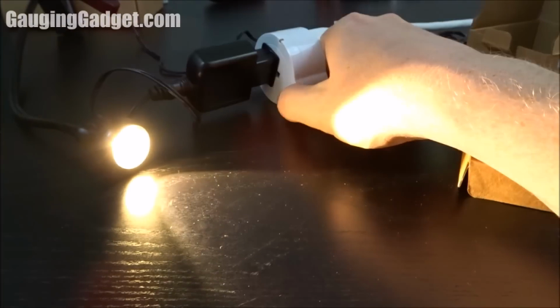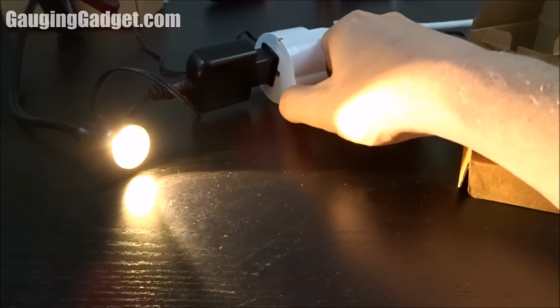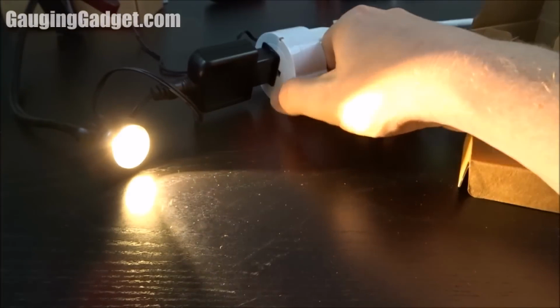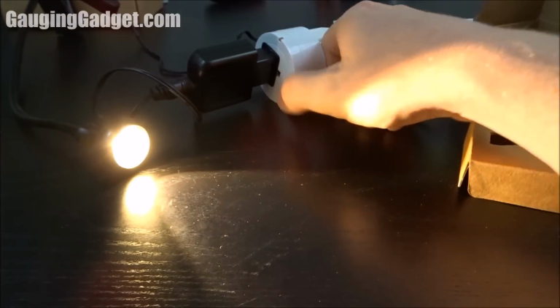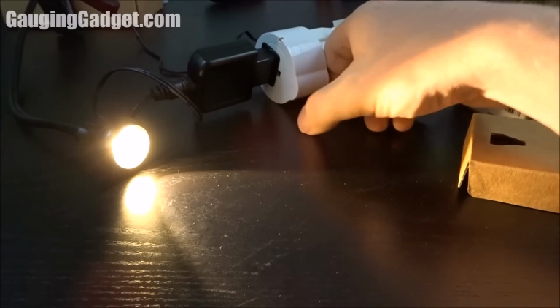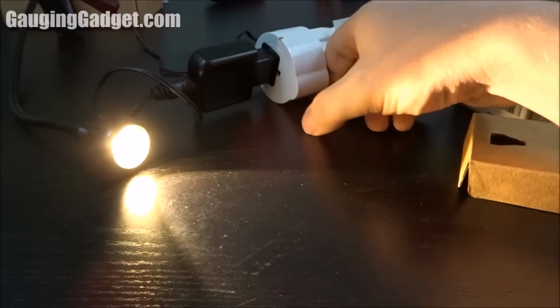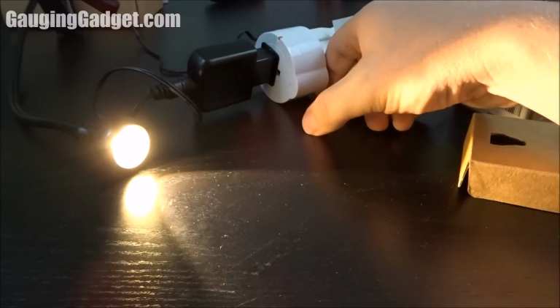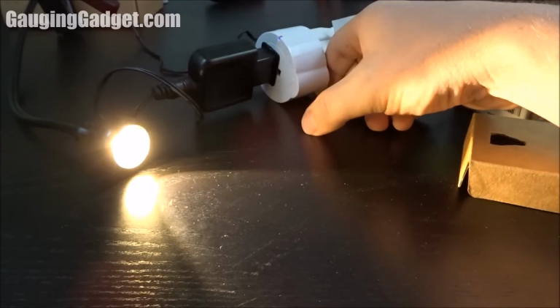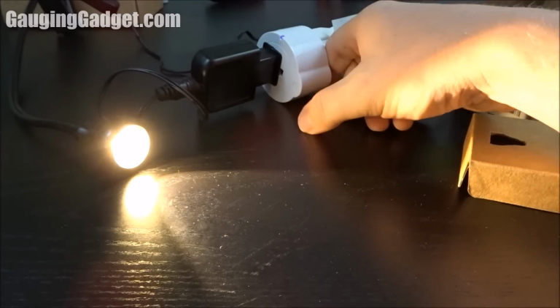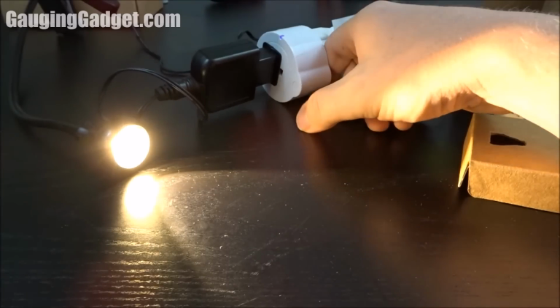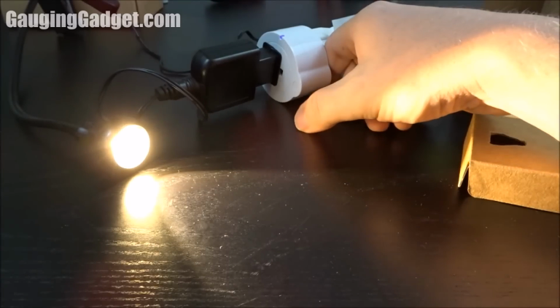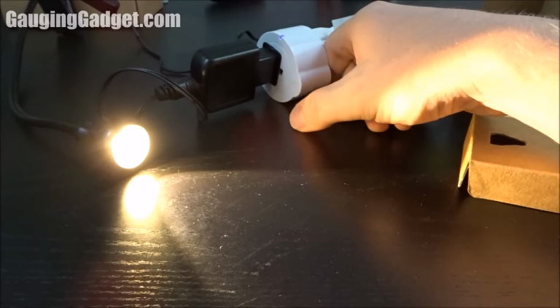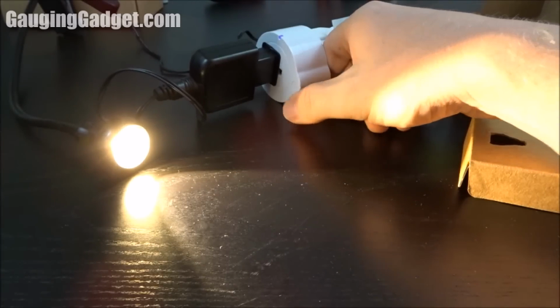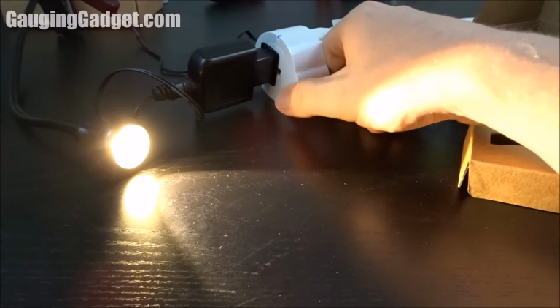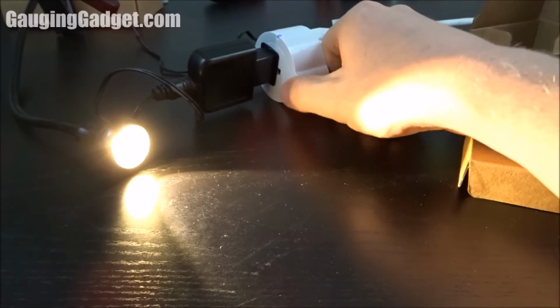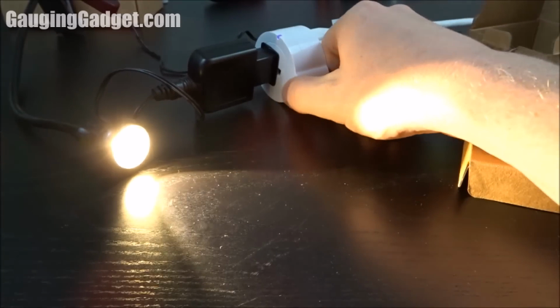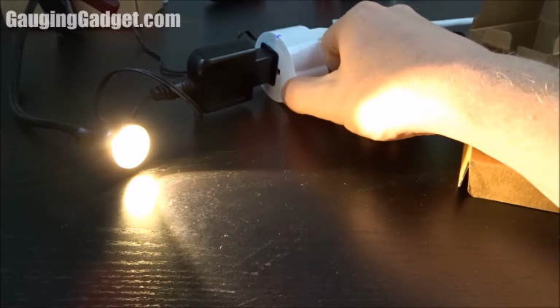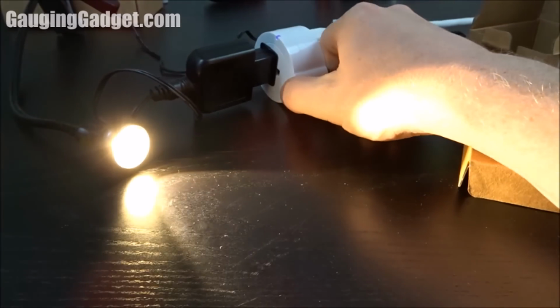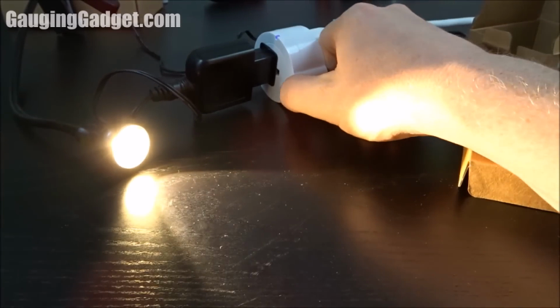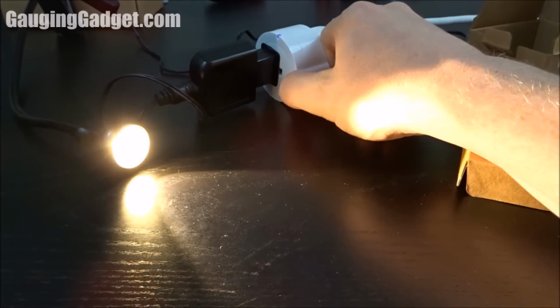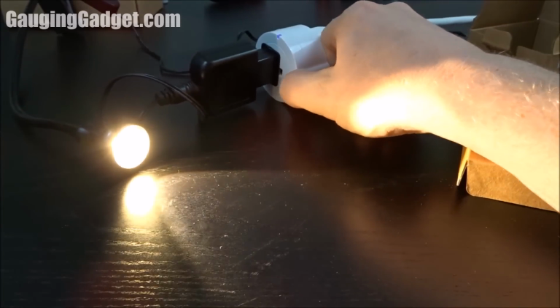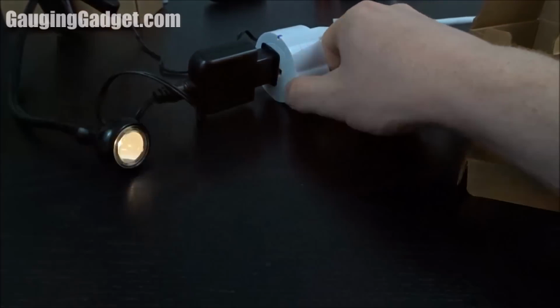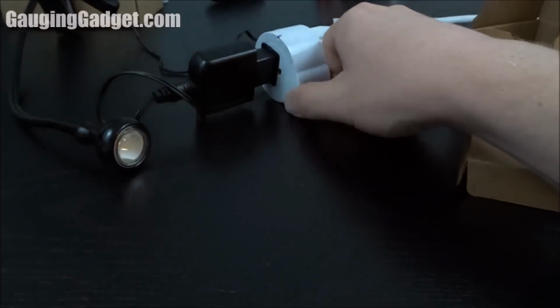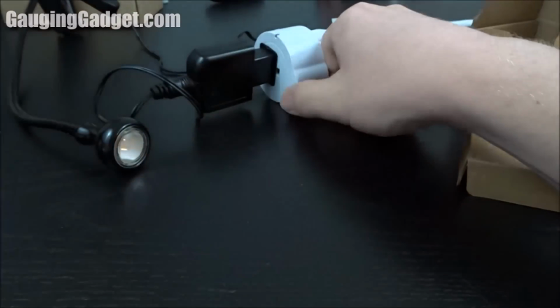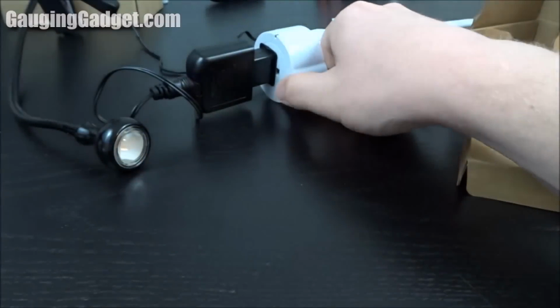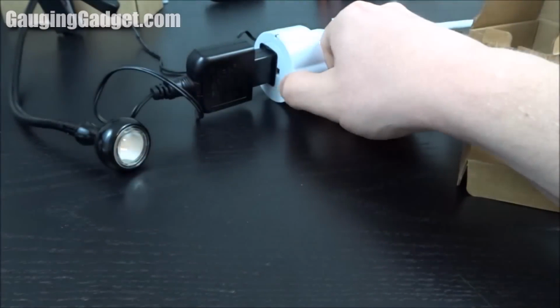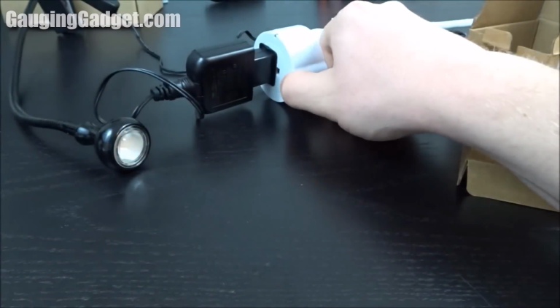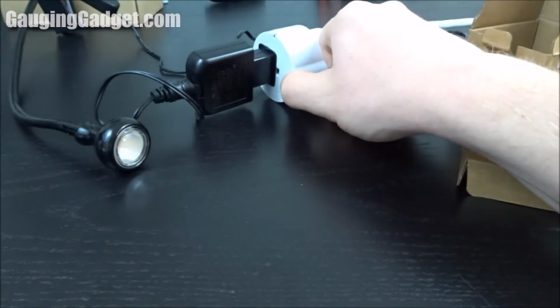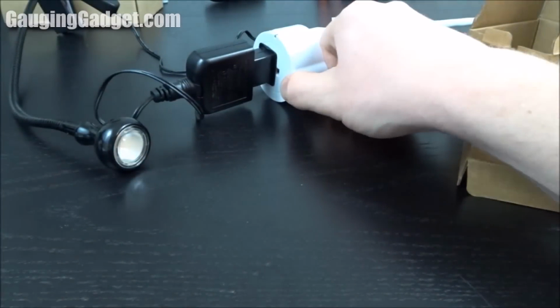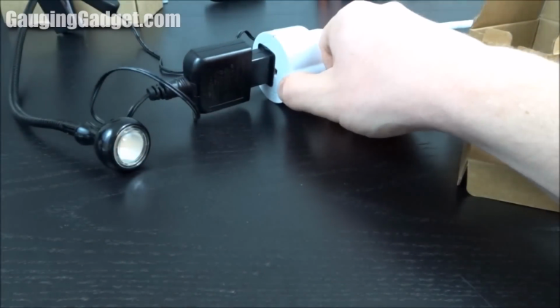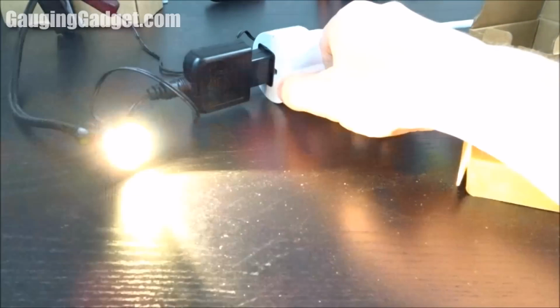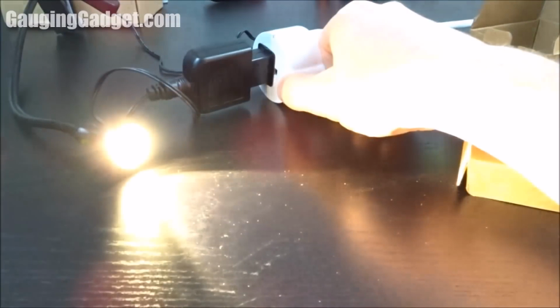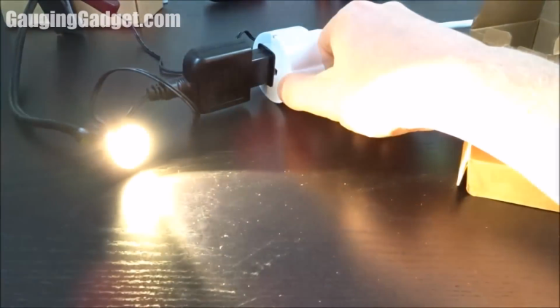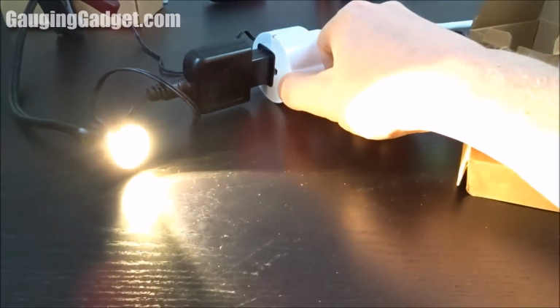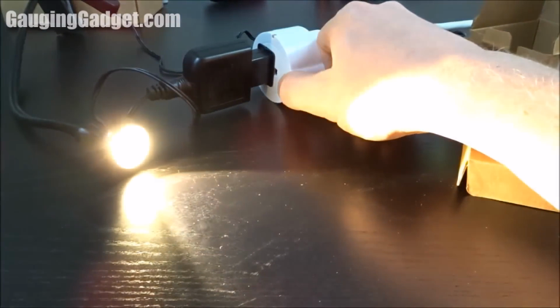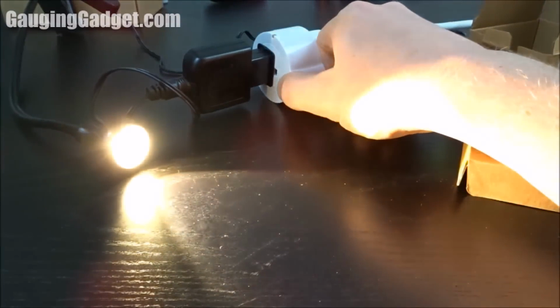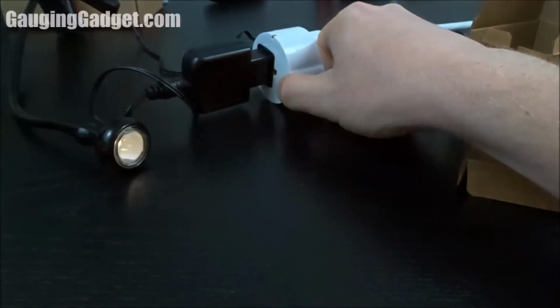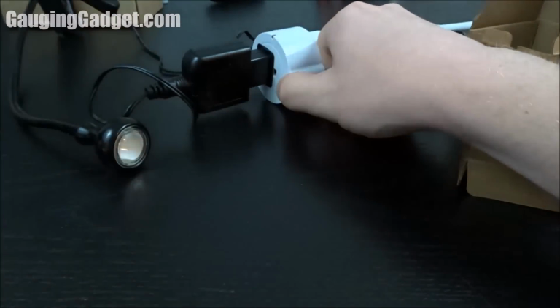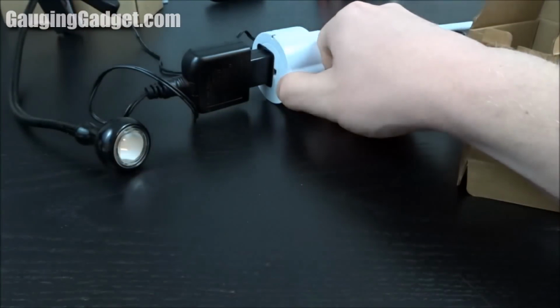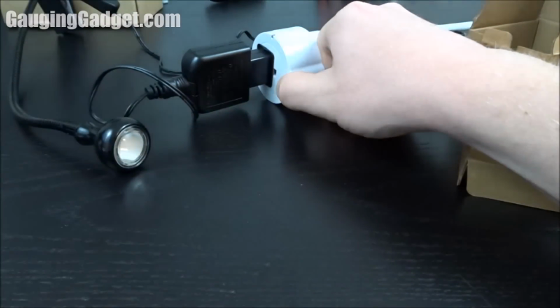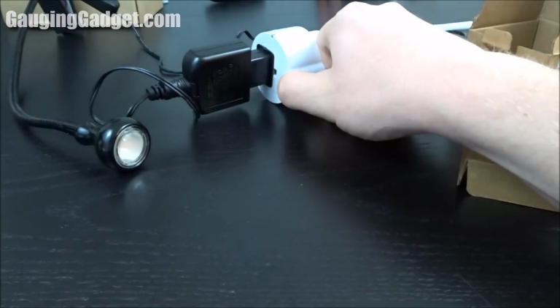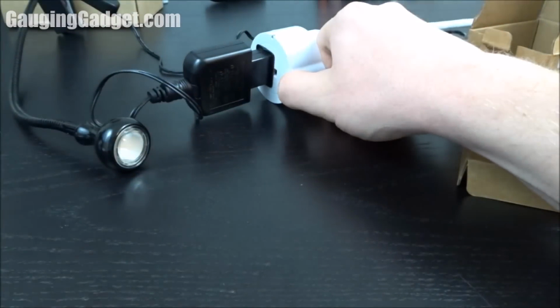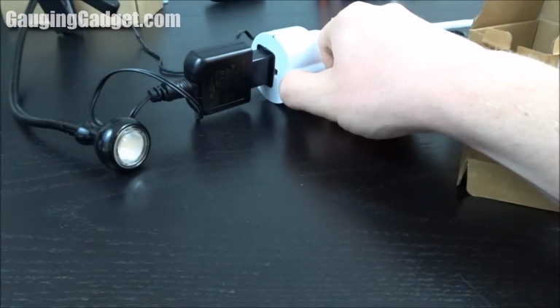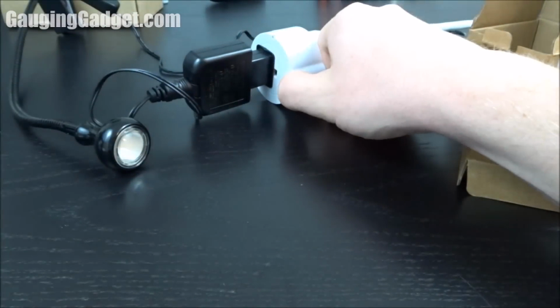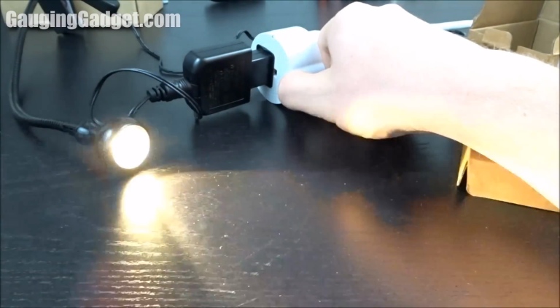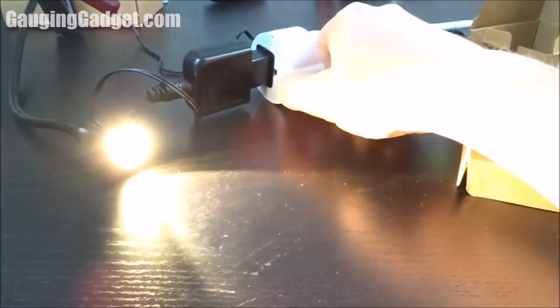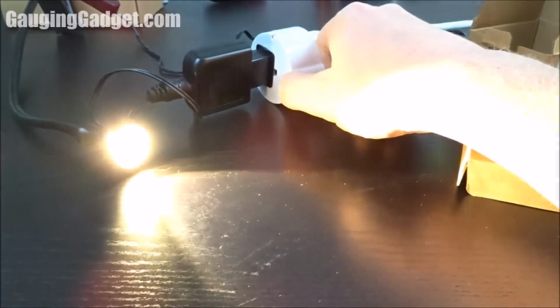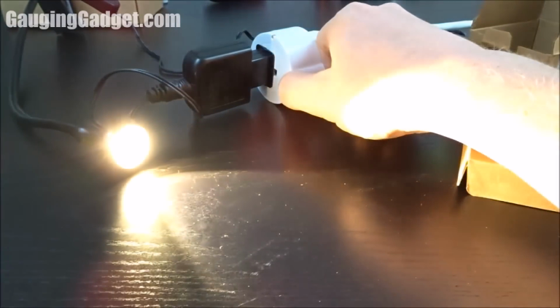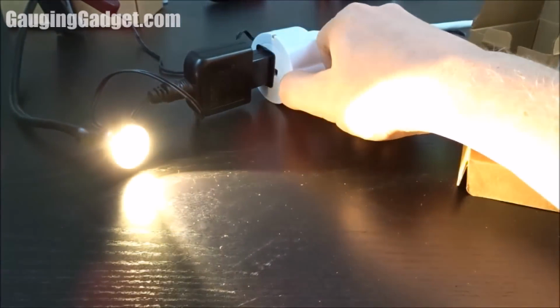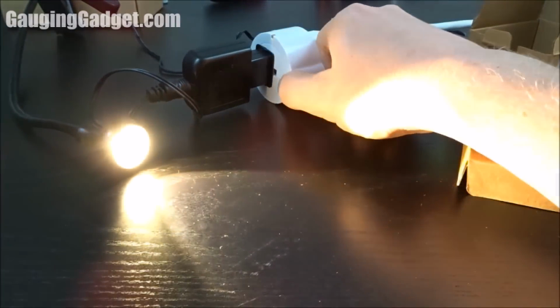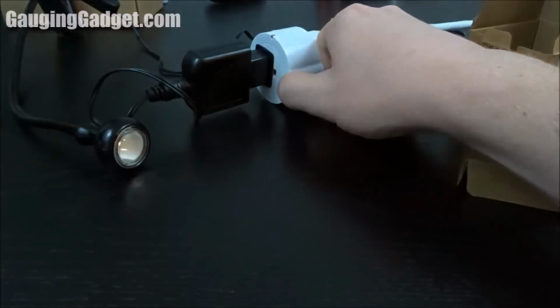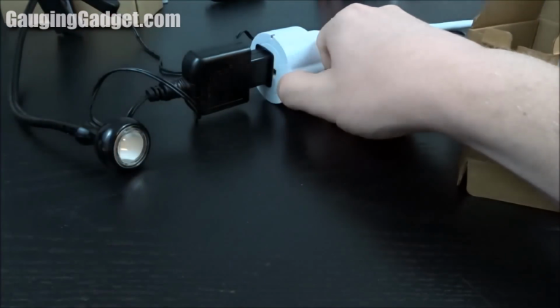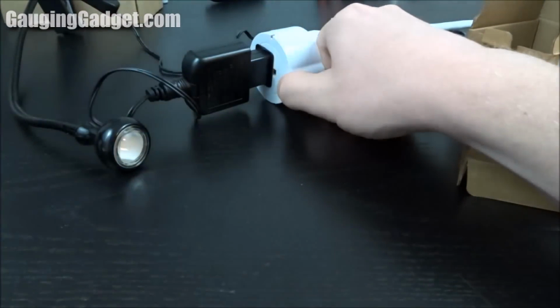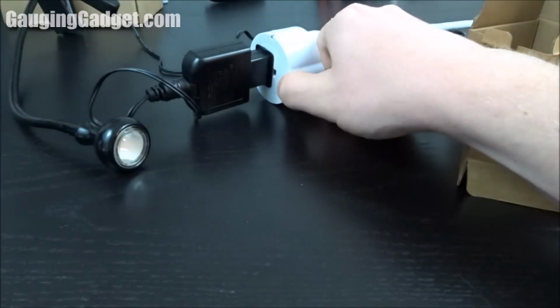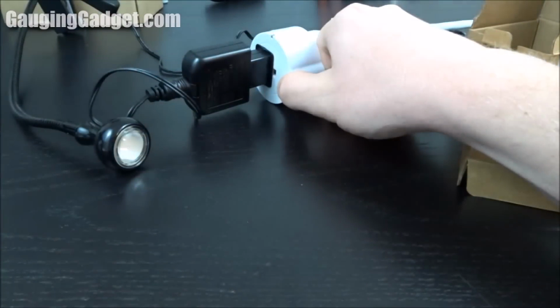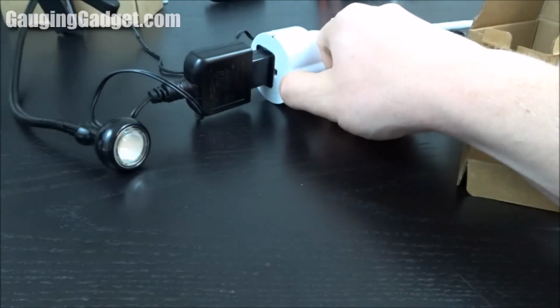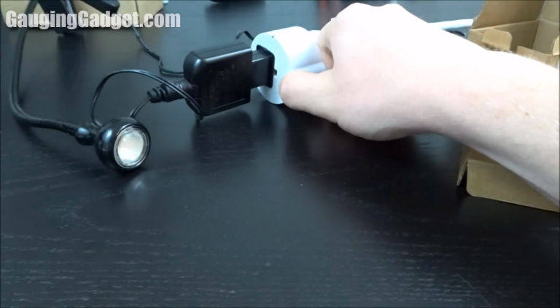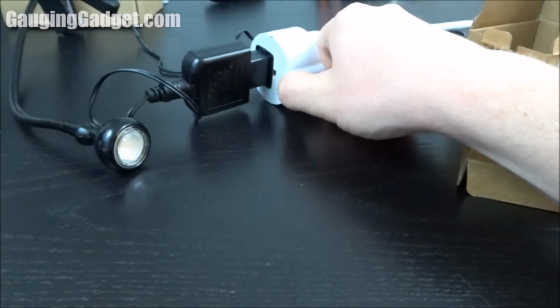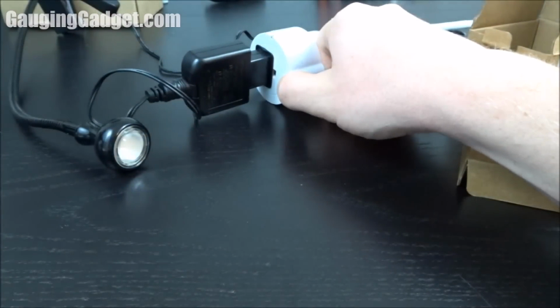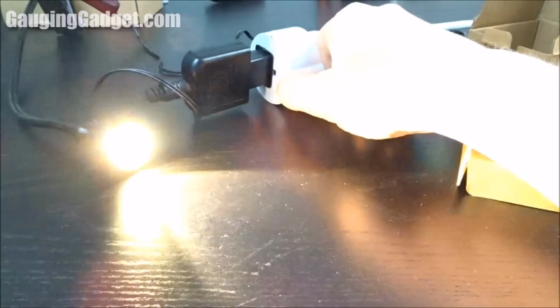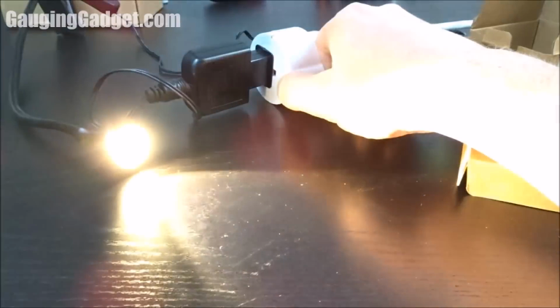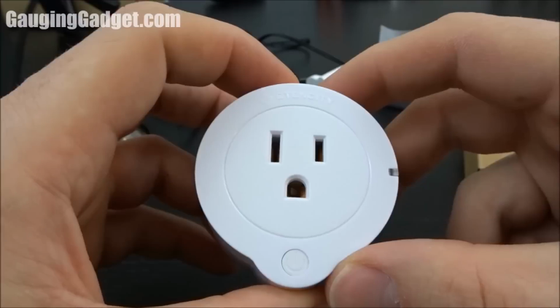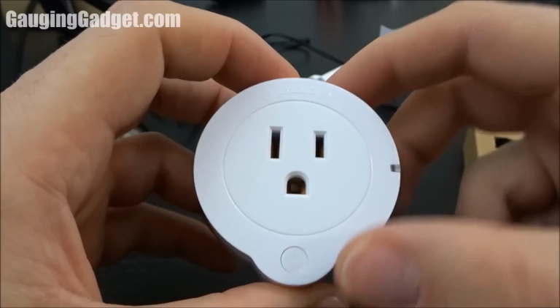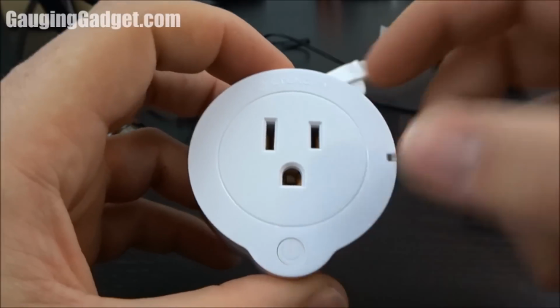Just want to show you that the button turns it on and off. Very responsive.